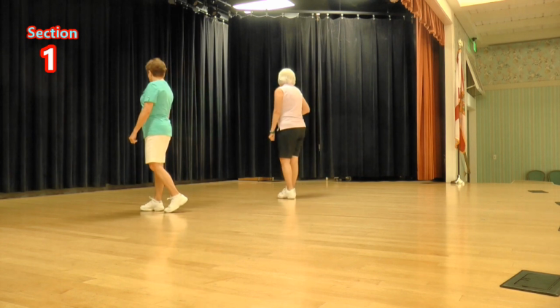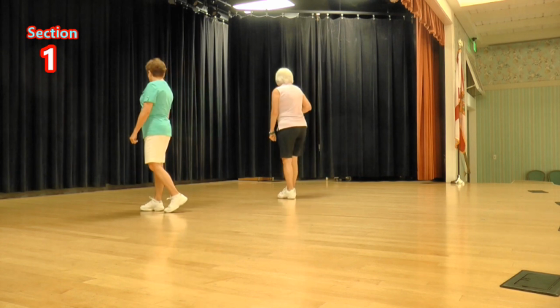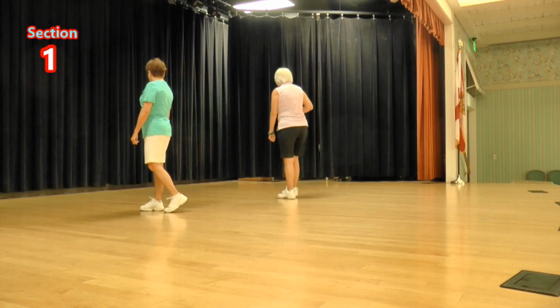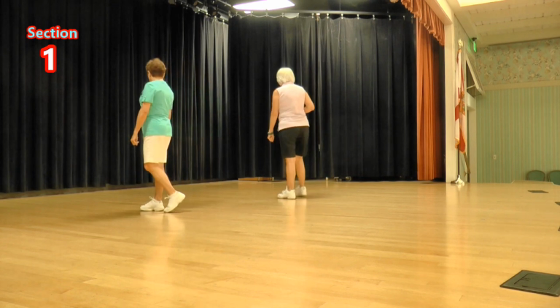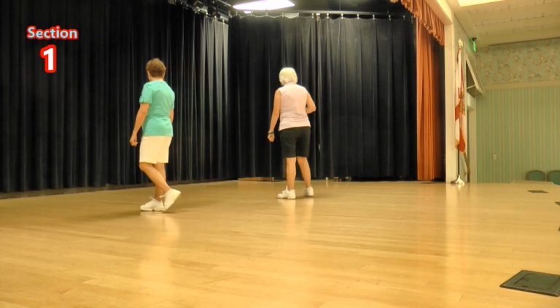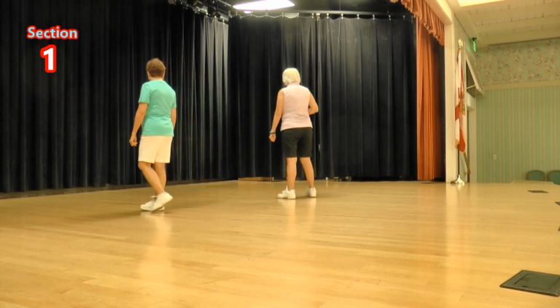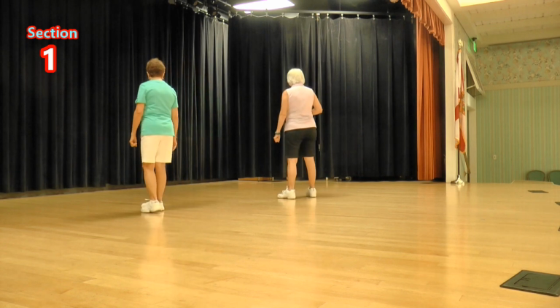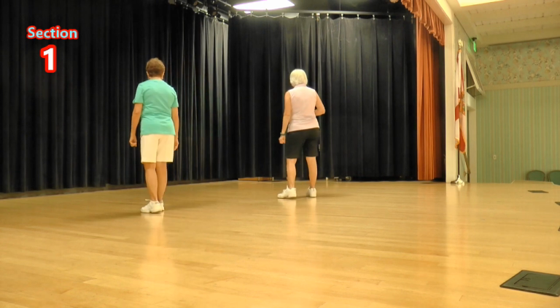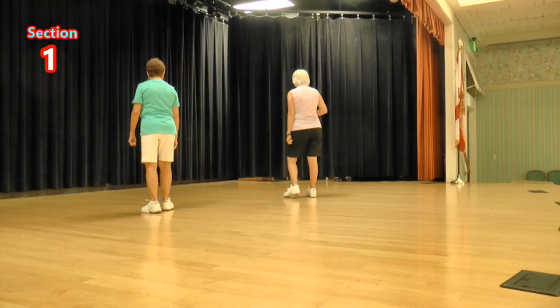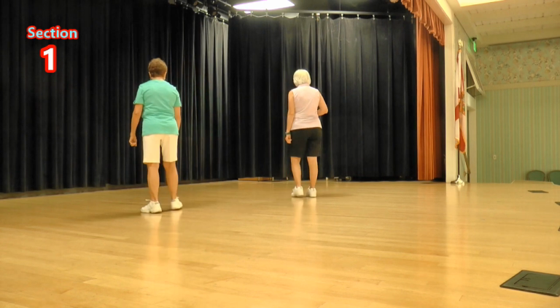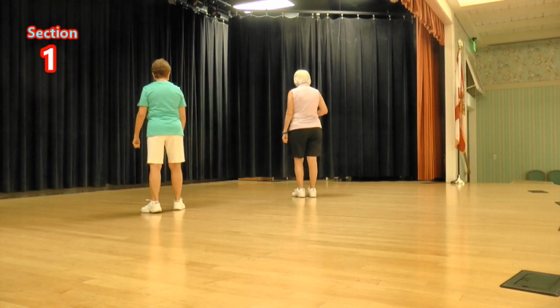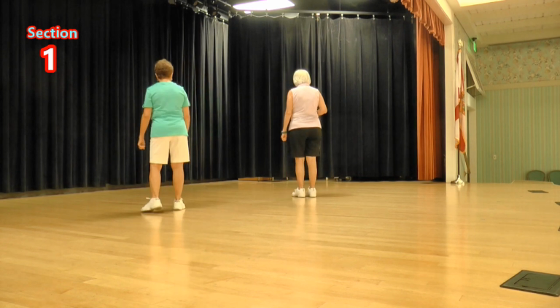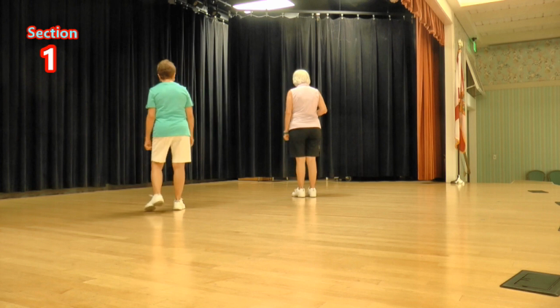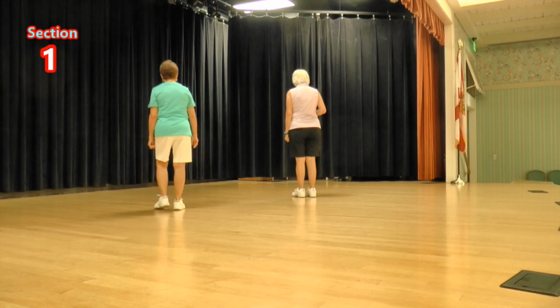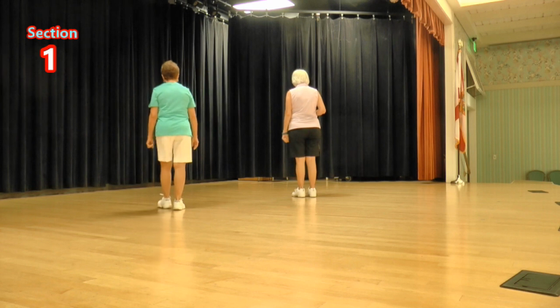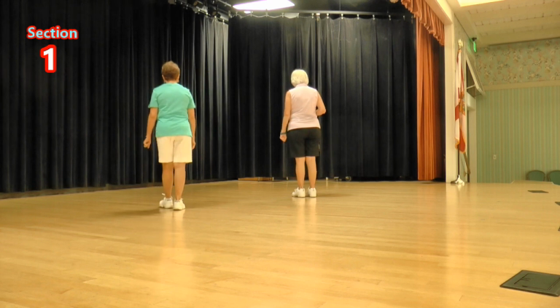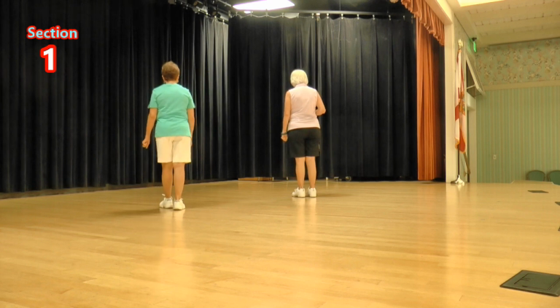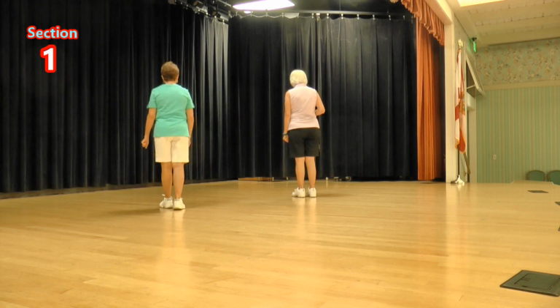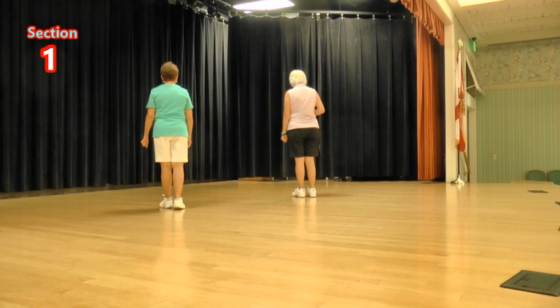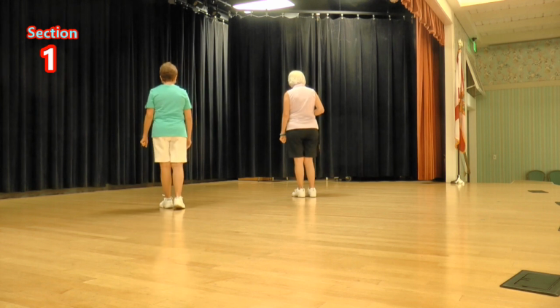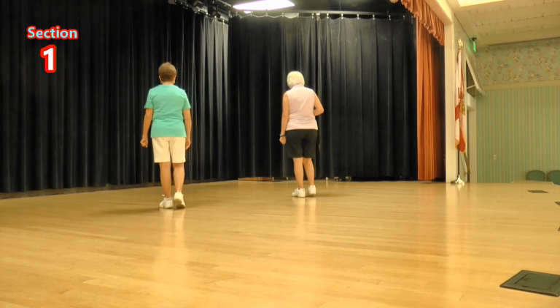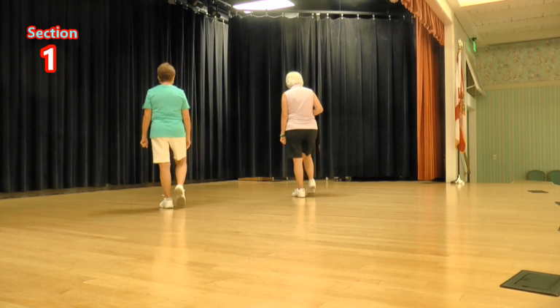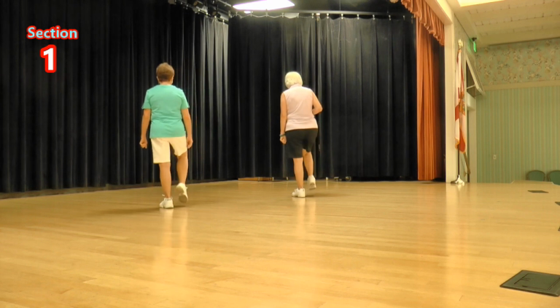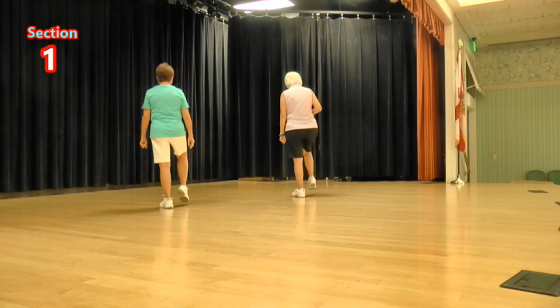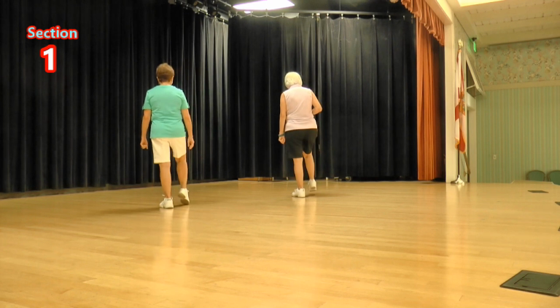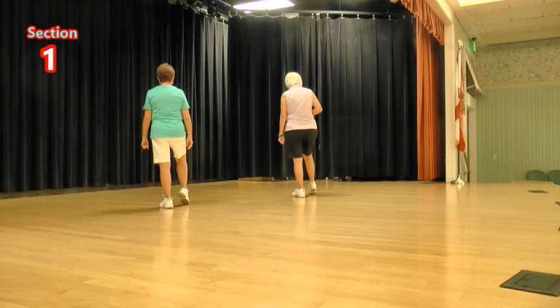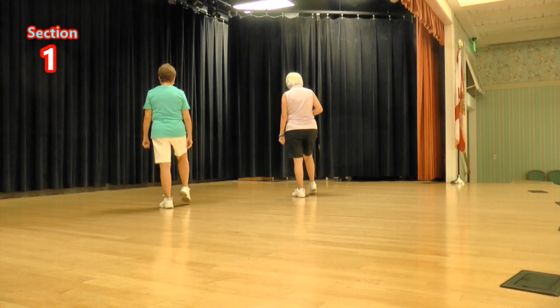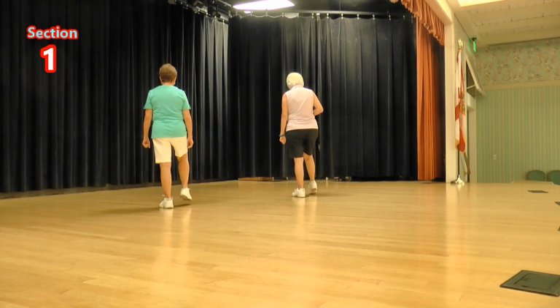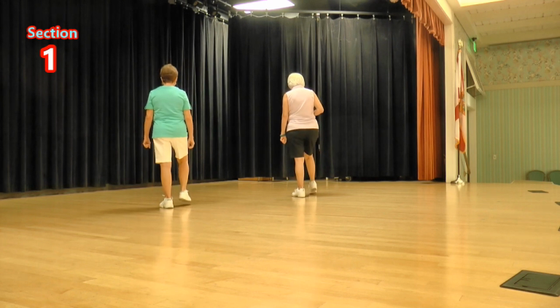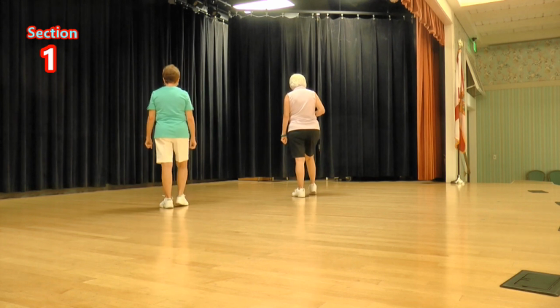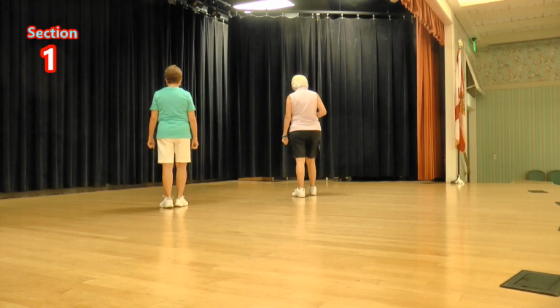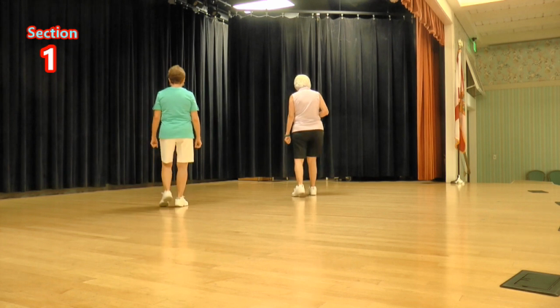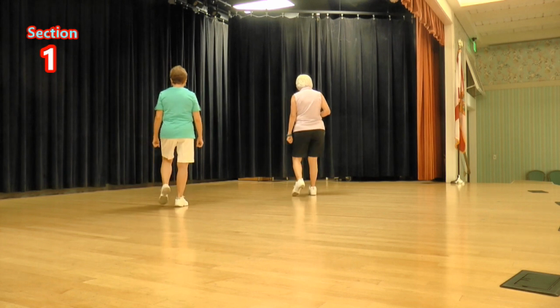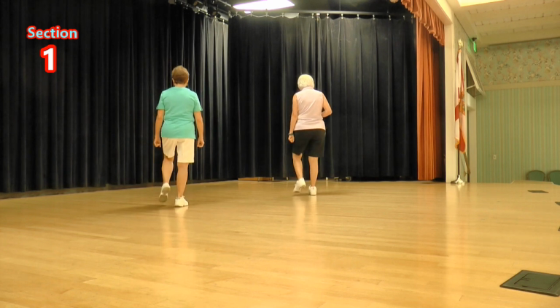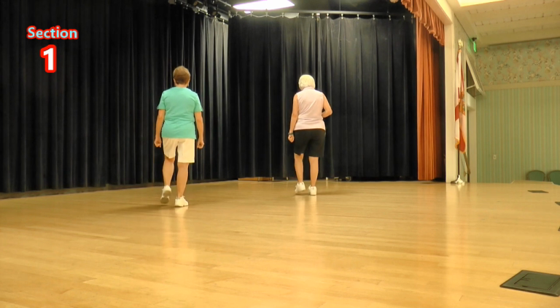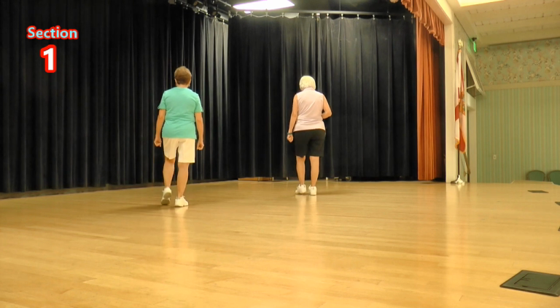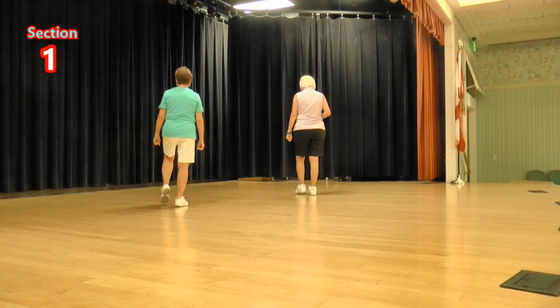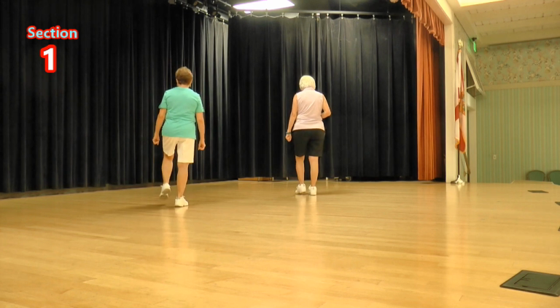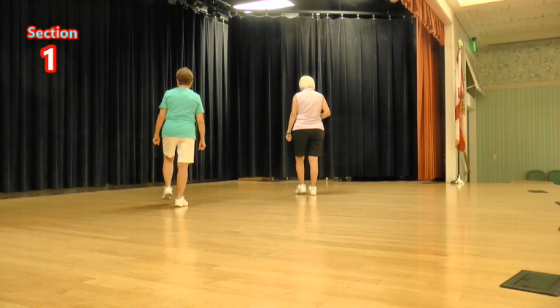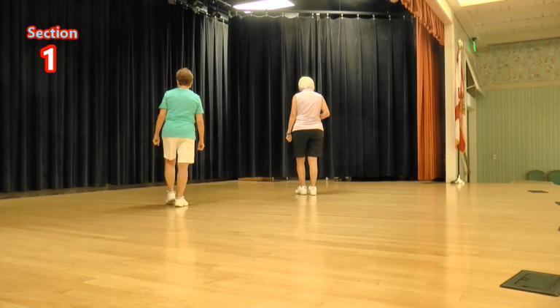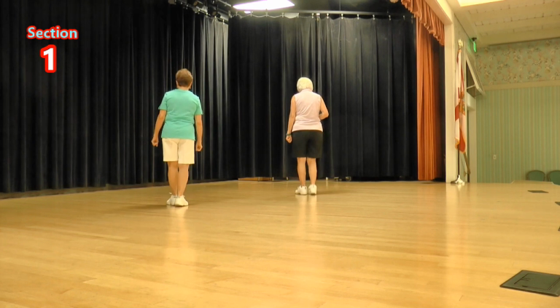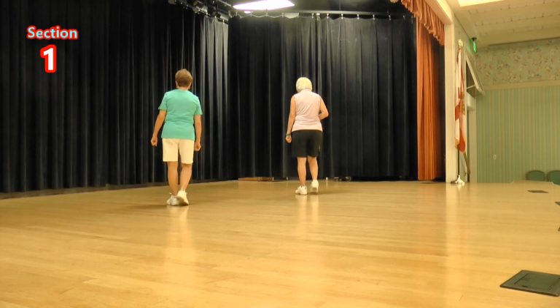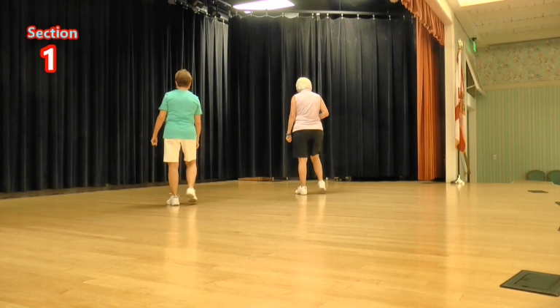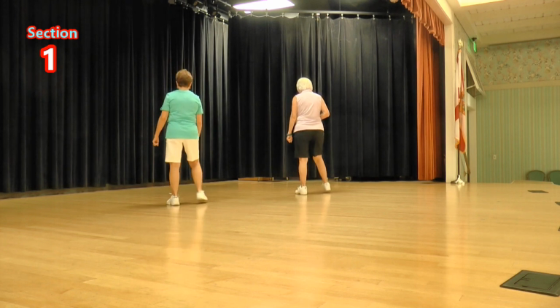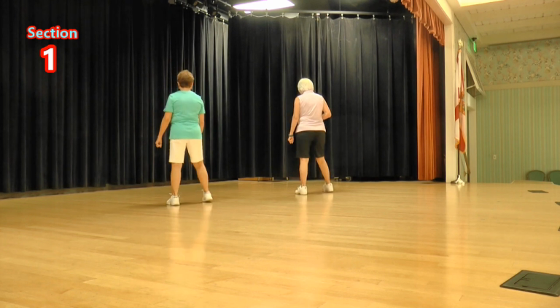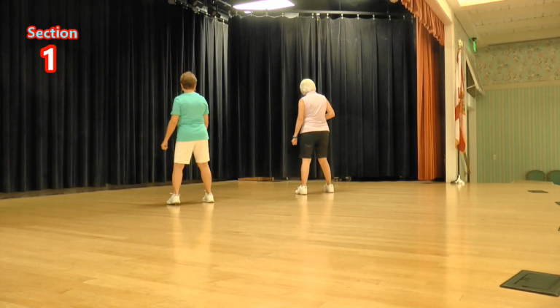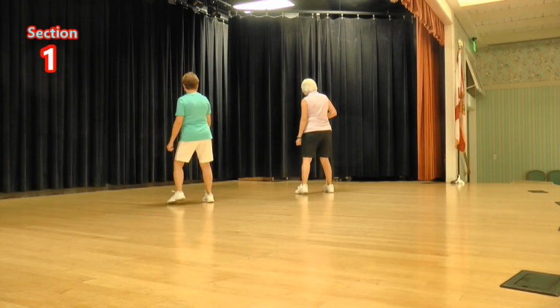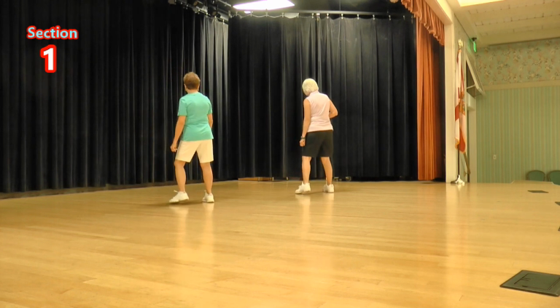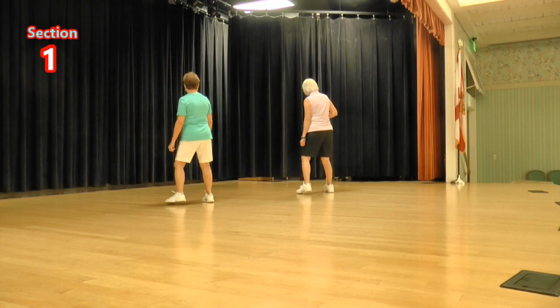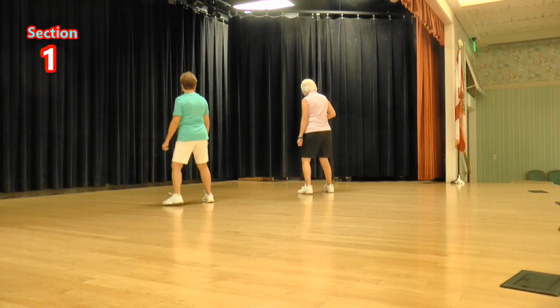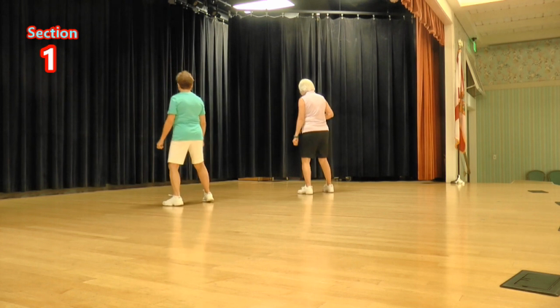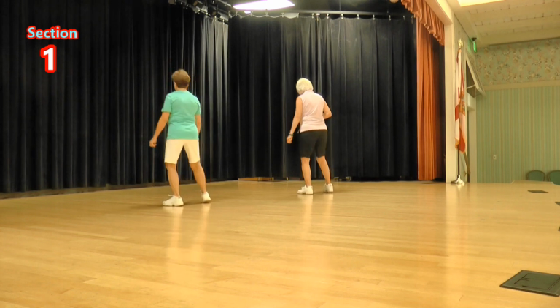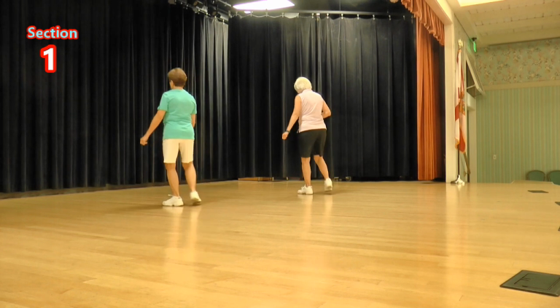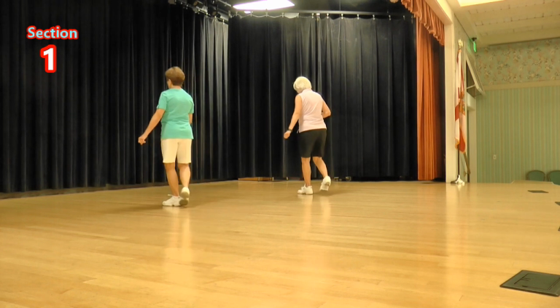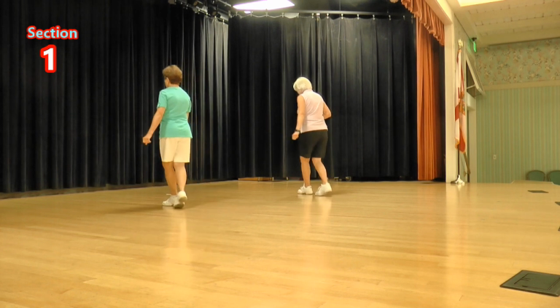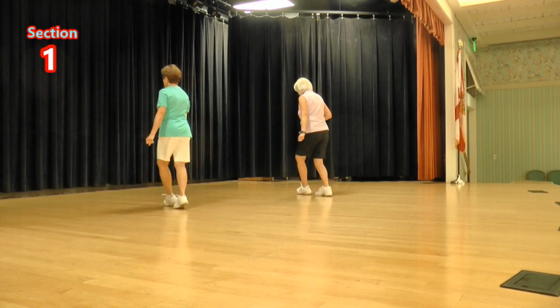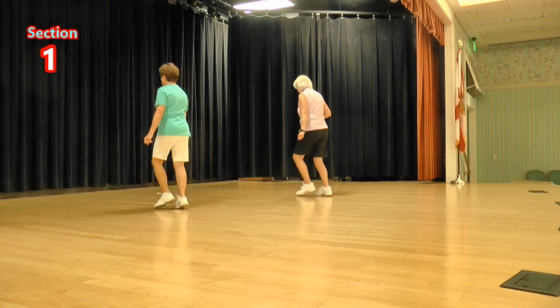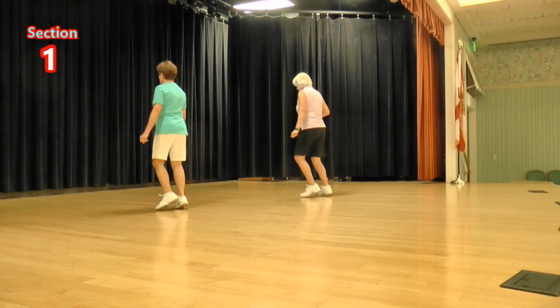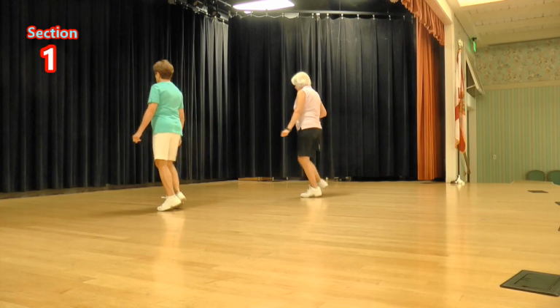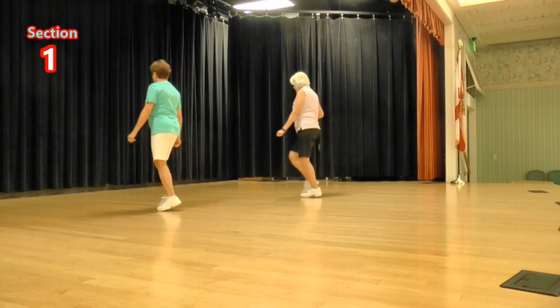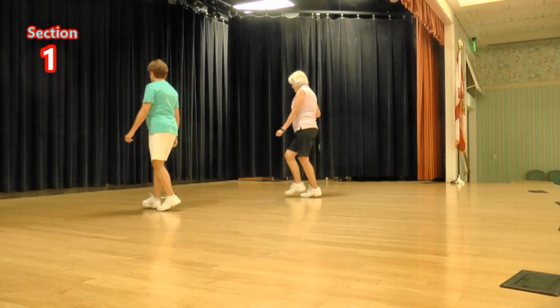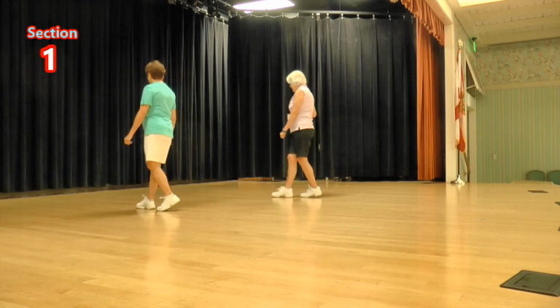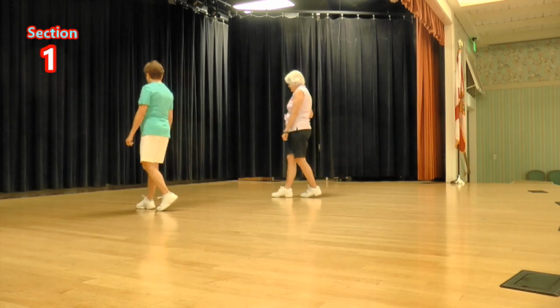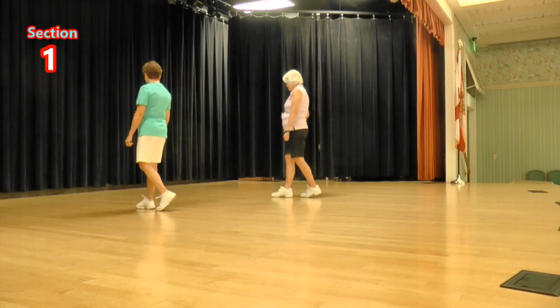Now one more time with the count. Ready, again: one, two, three, four, five, six, seven, and eight.